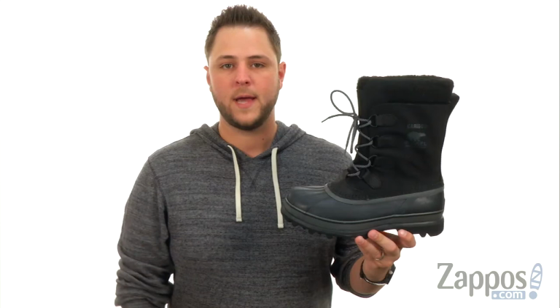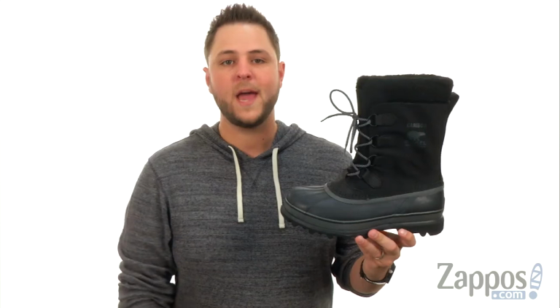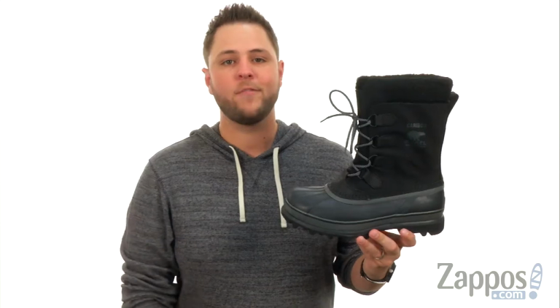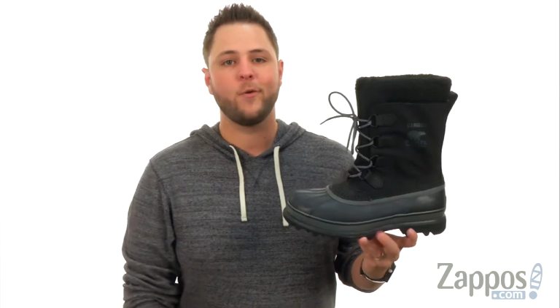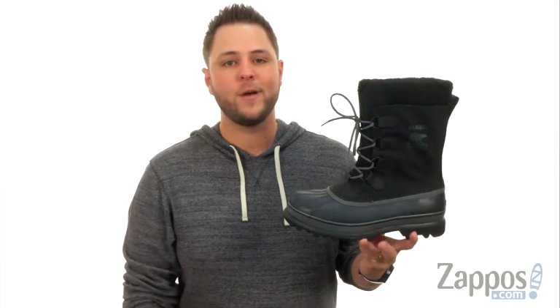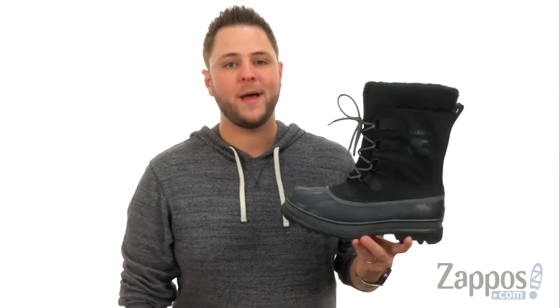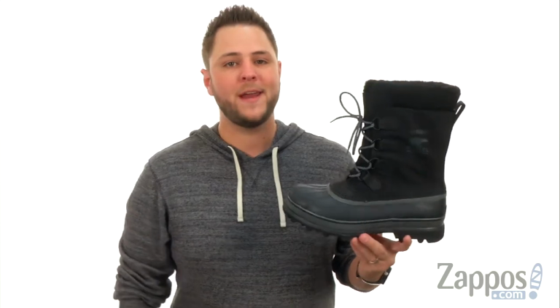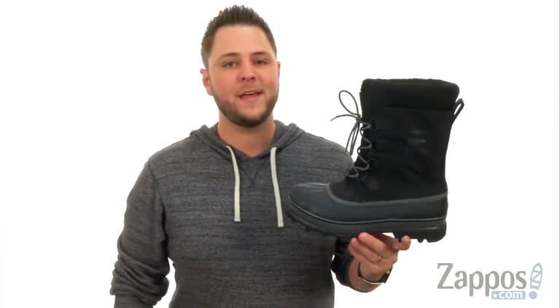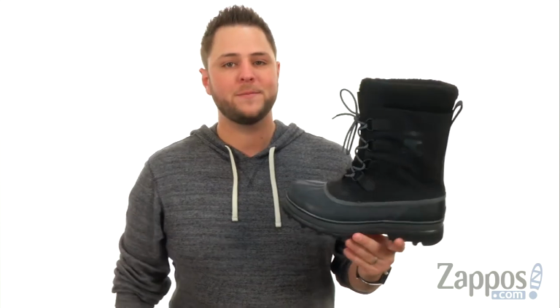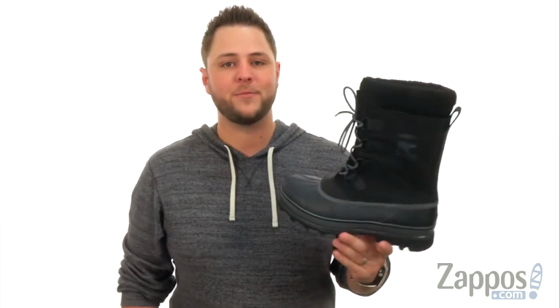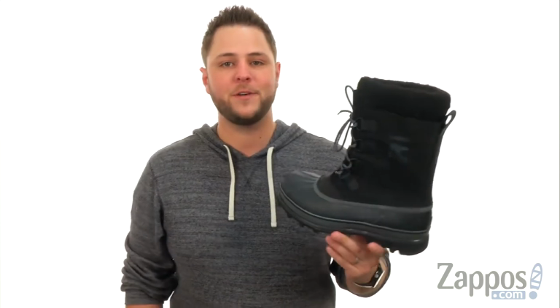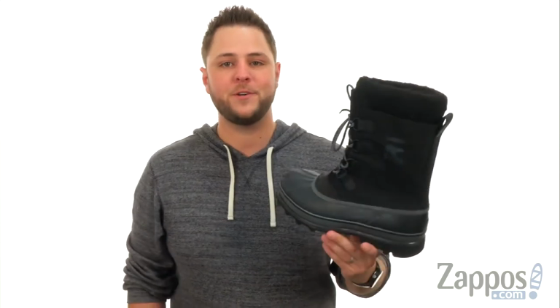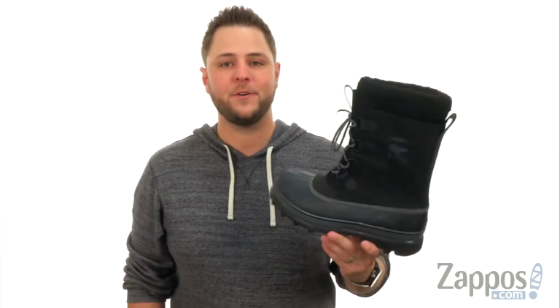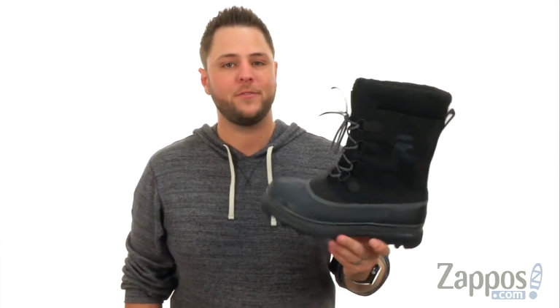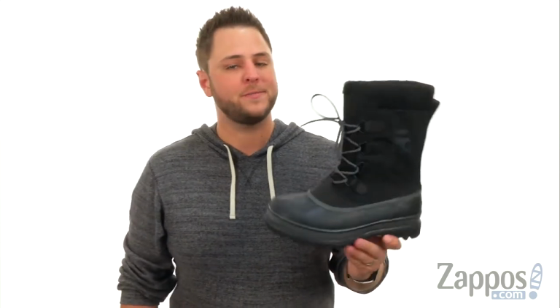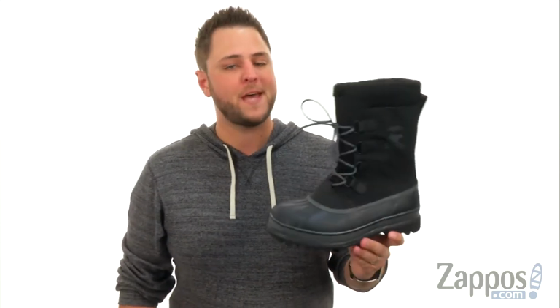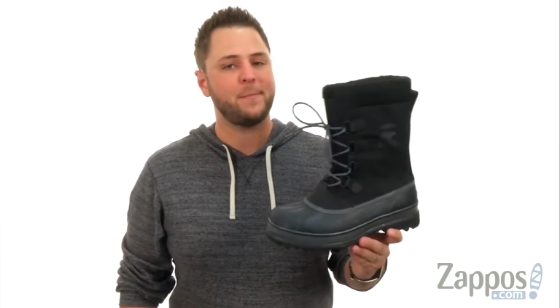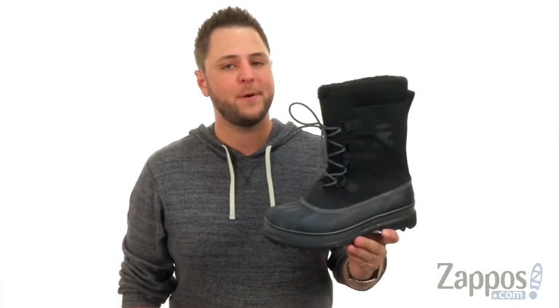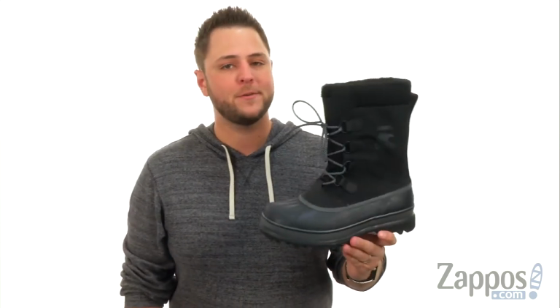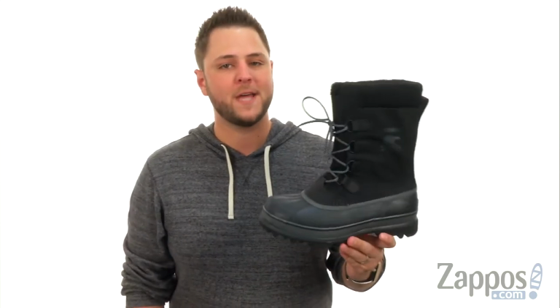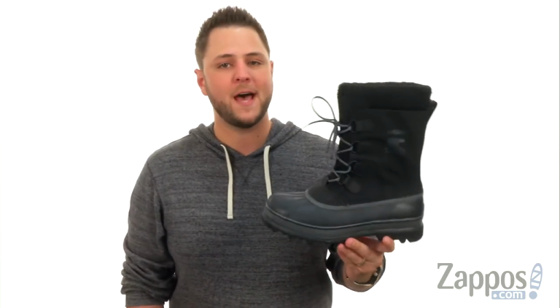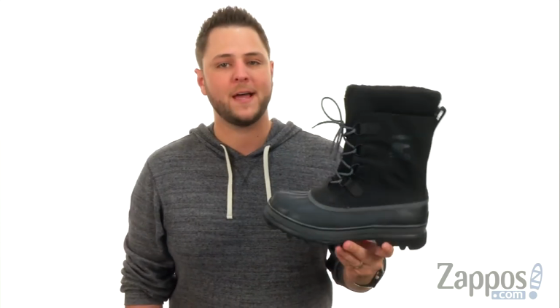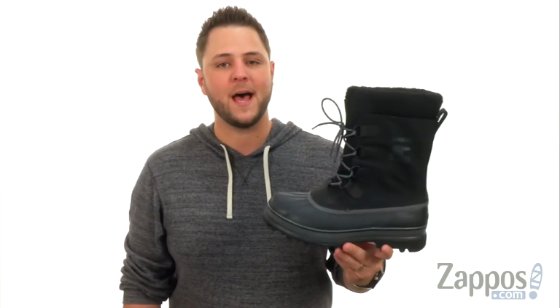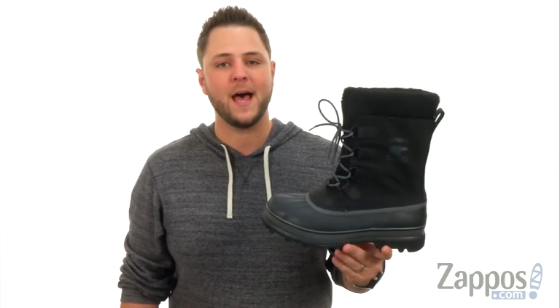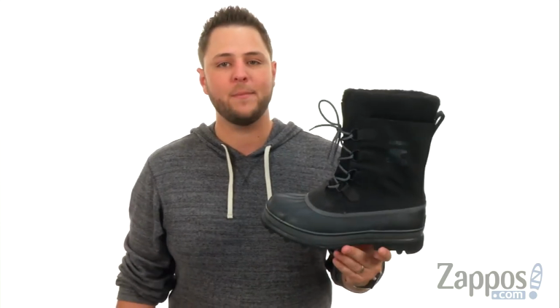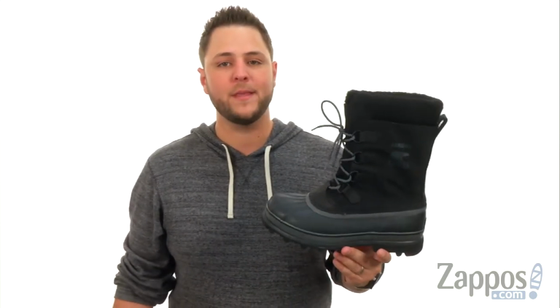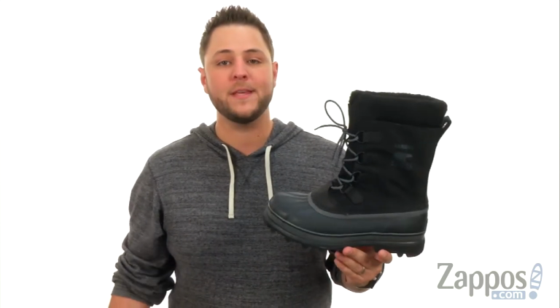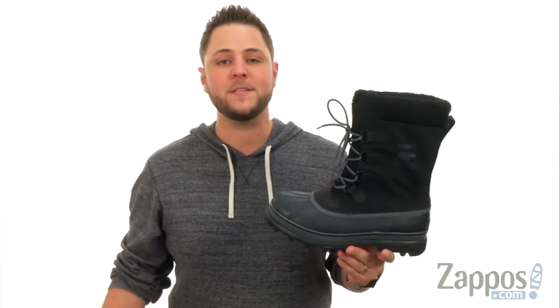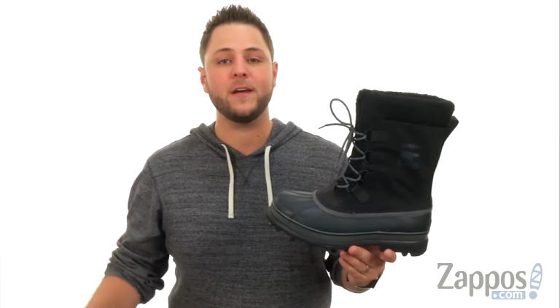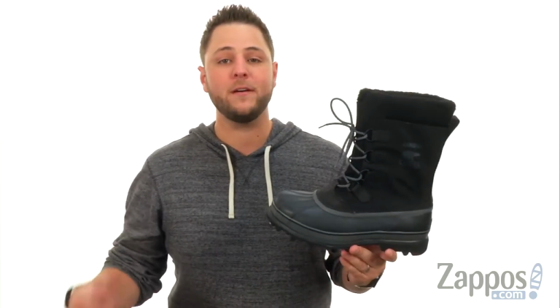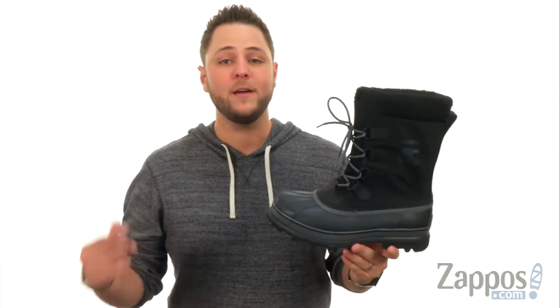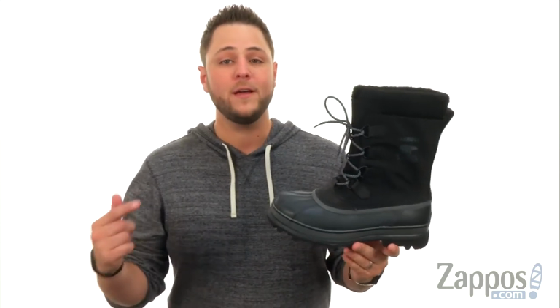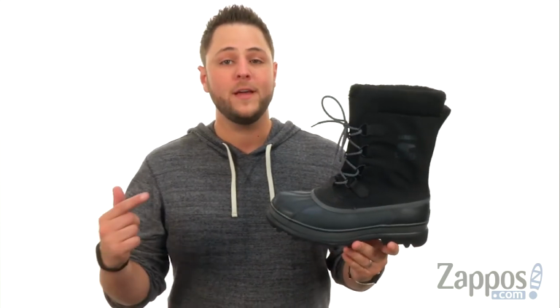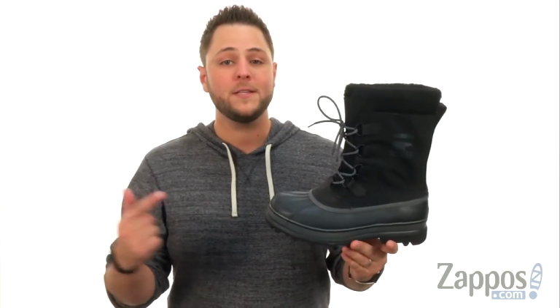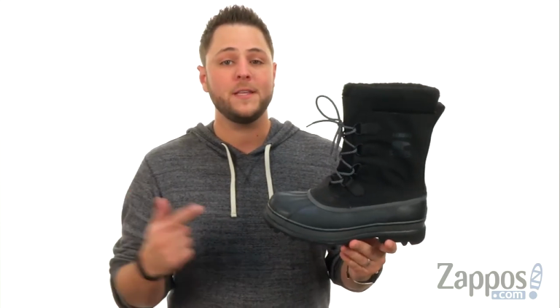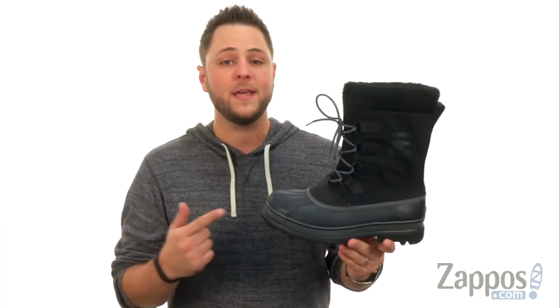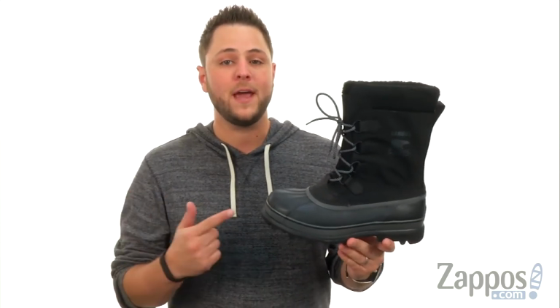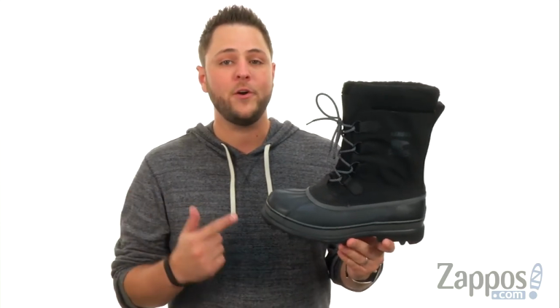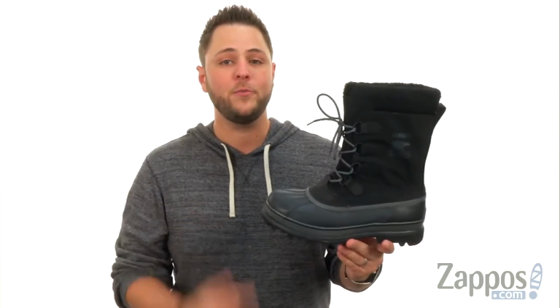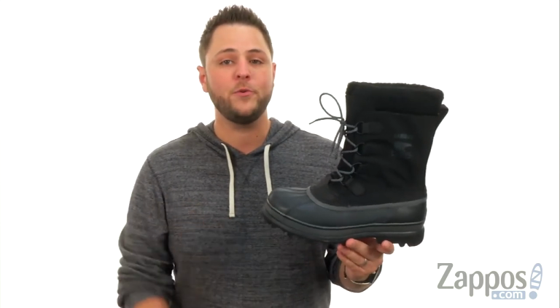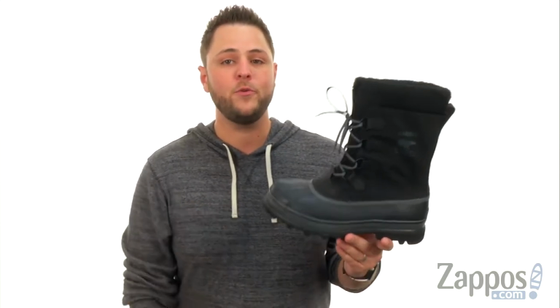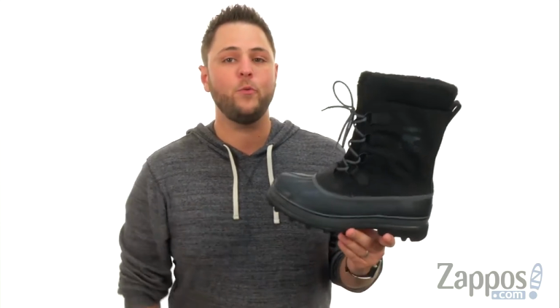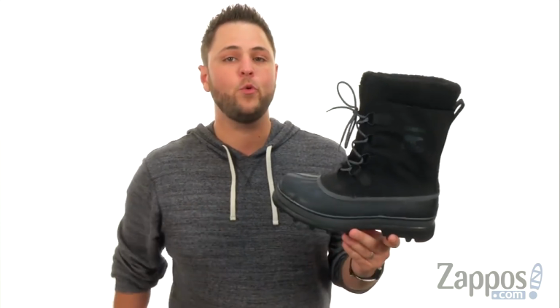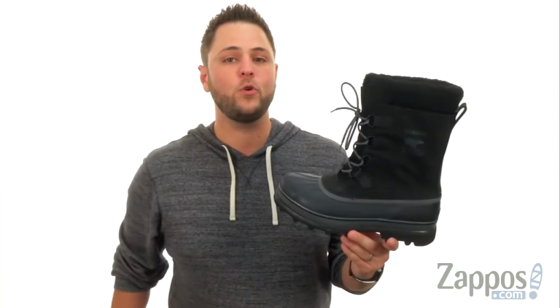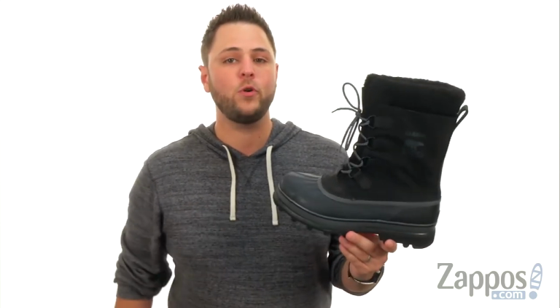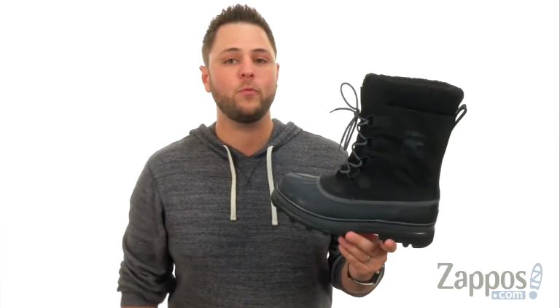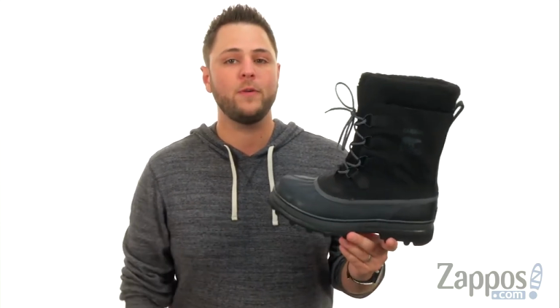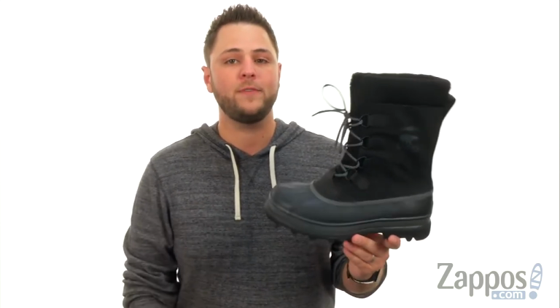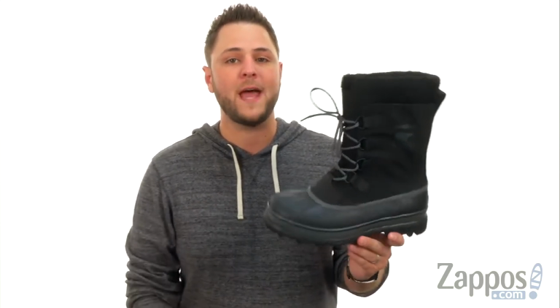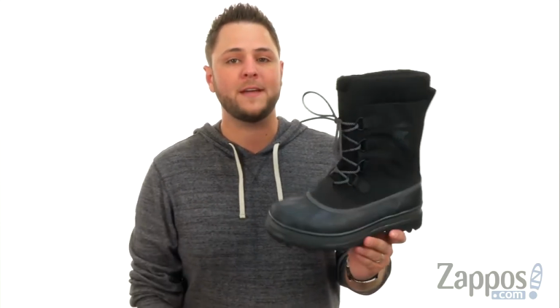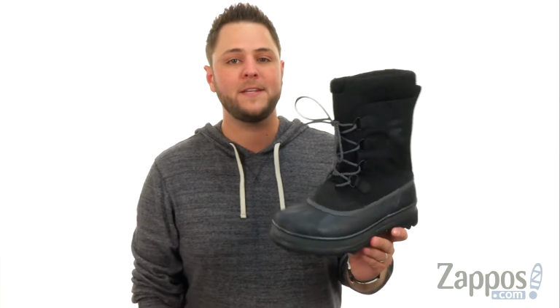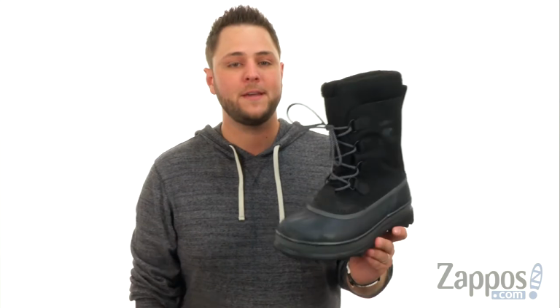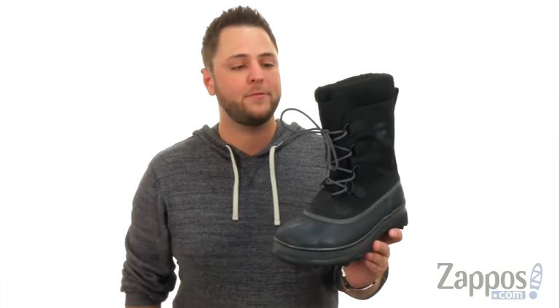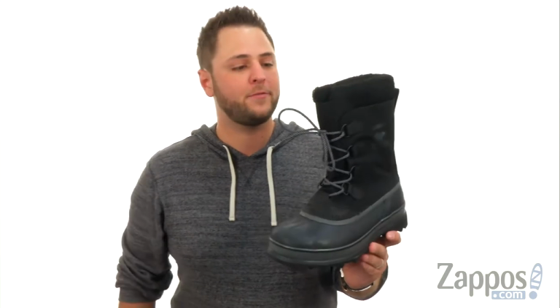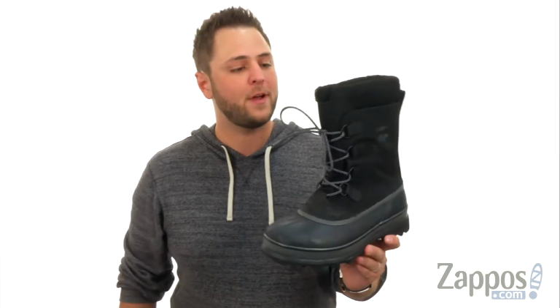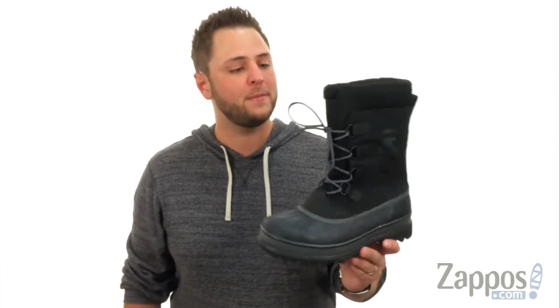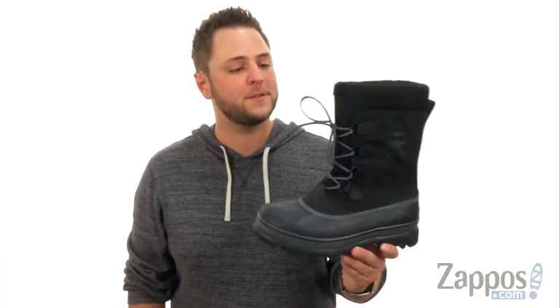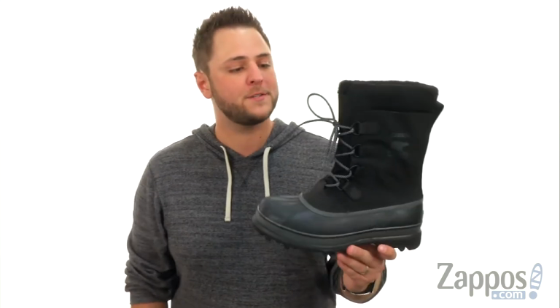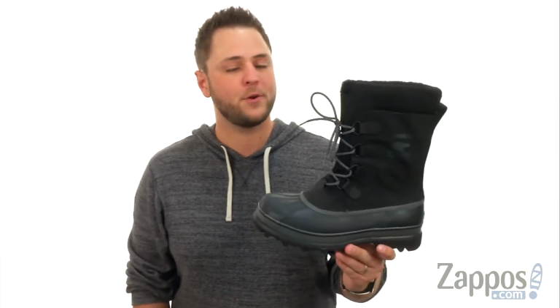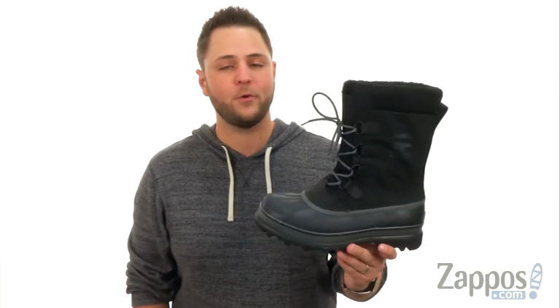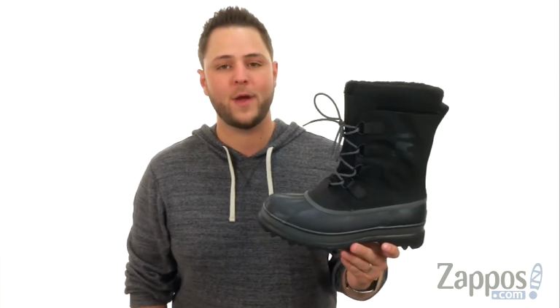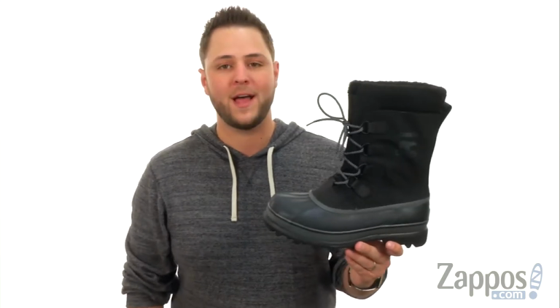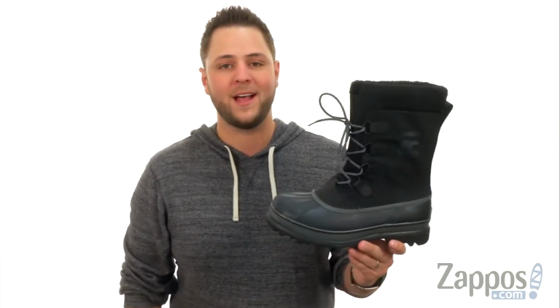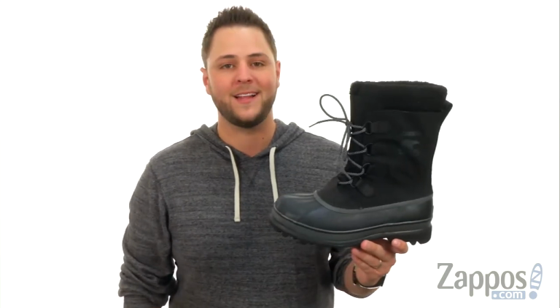Hey everyone, my name is Richard from Zappos.com and this here is the Caribou Wool Reflective from Sorel.